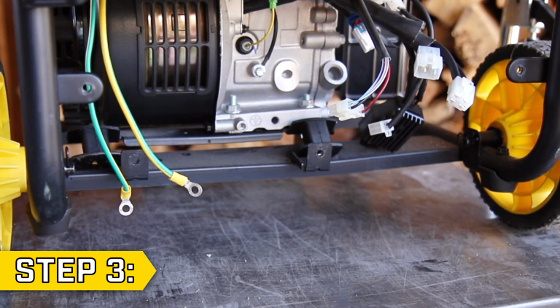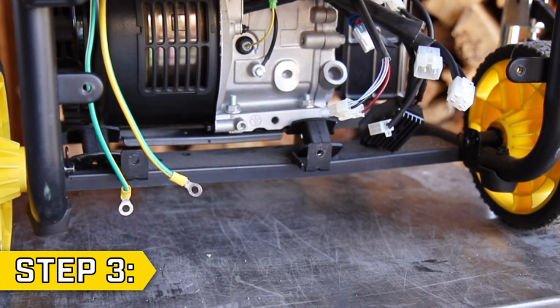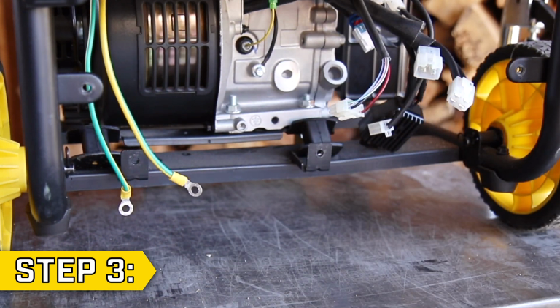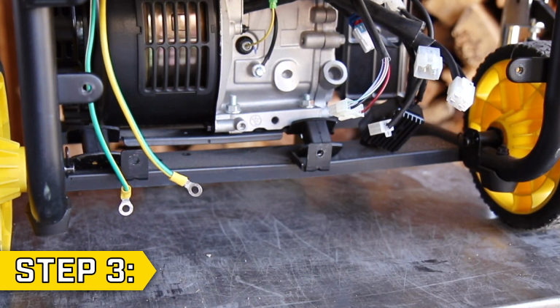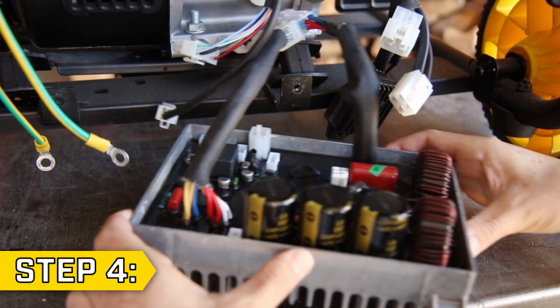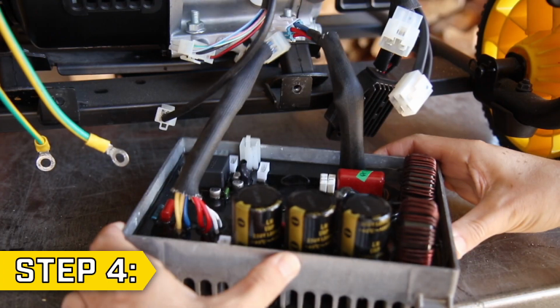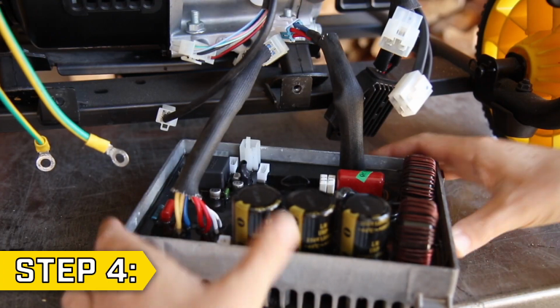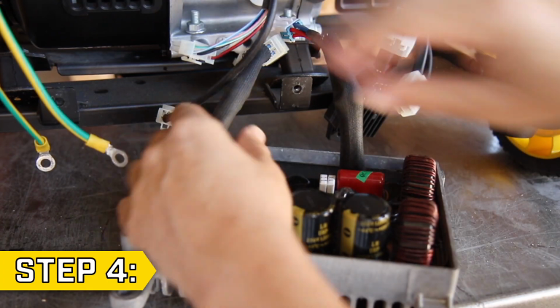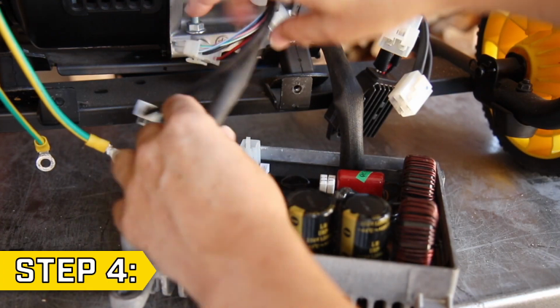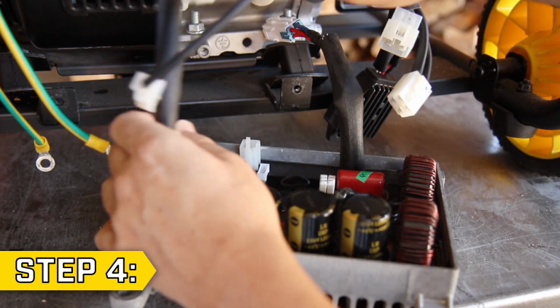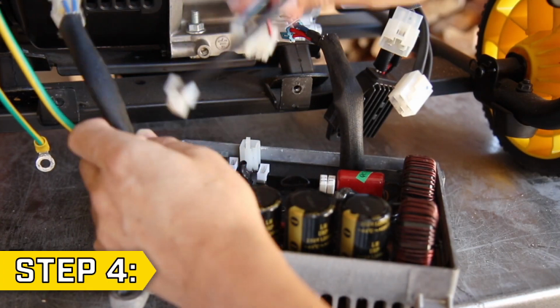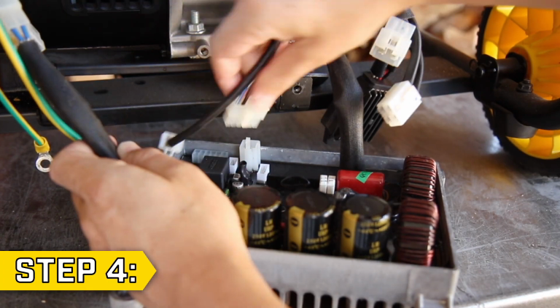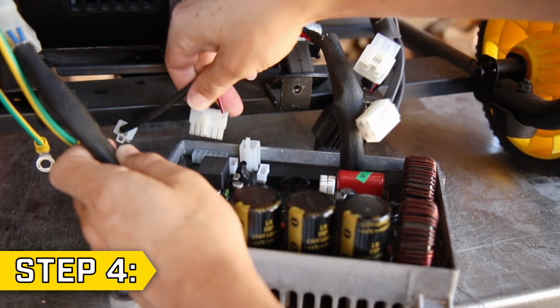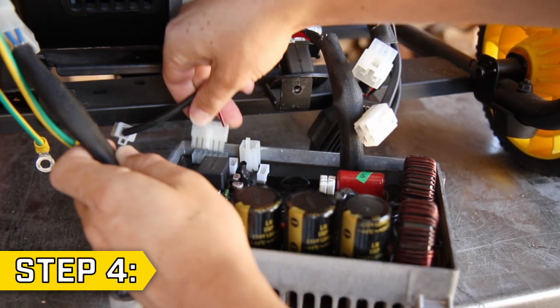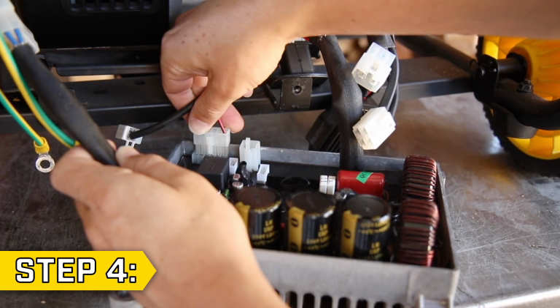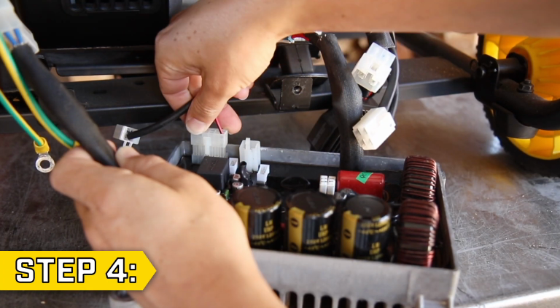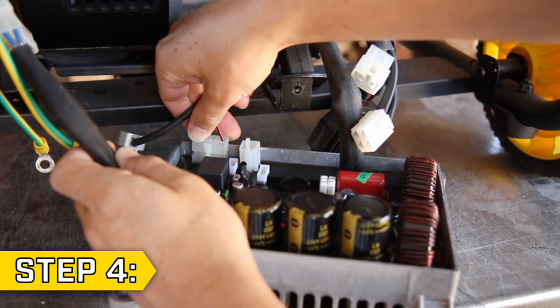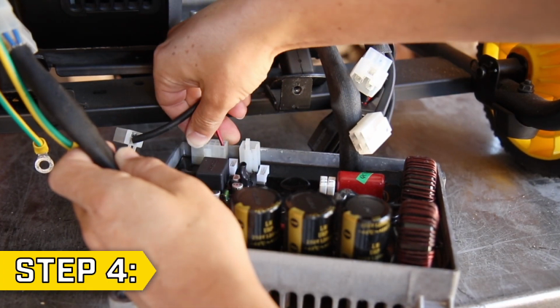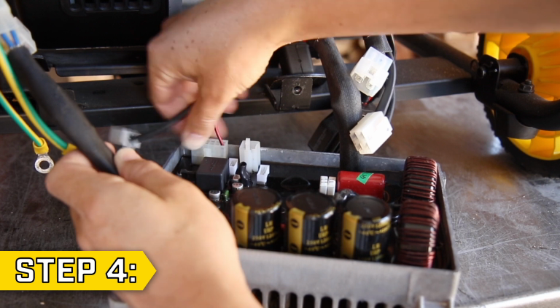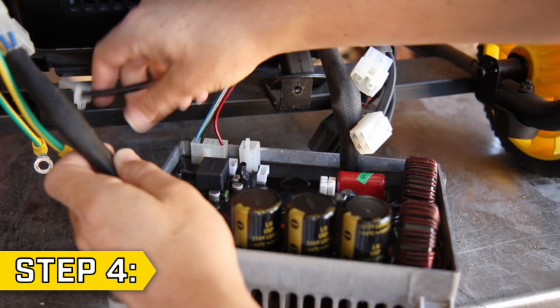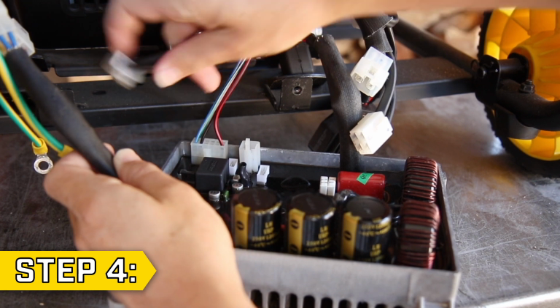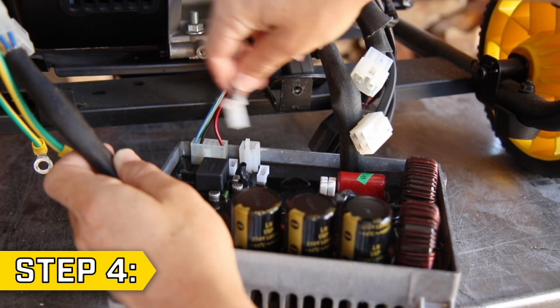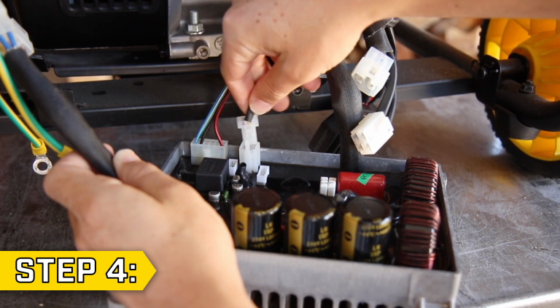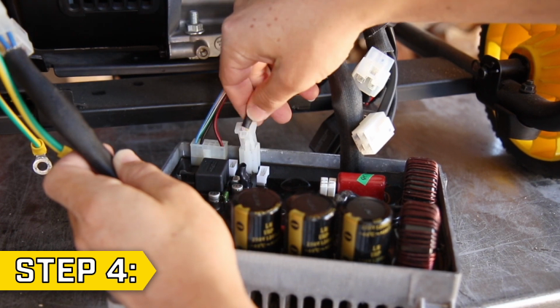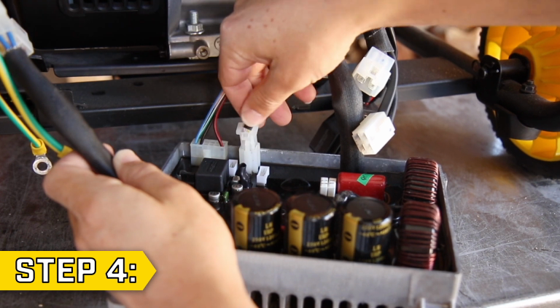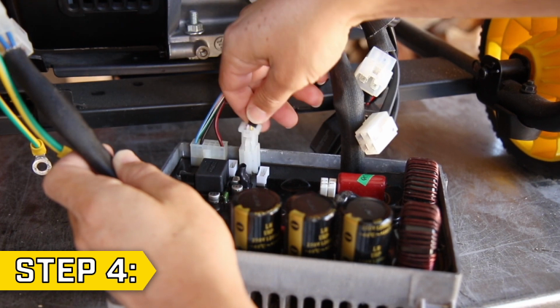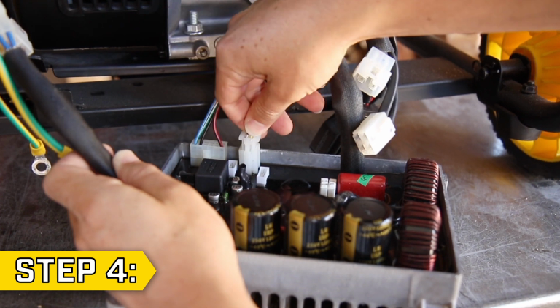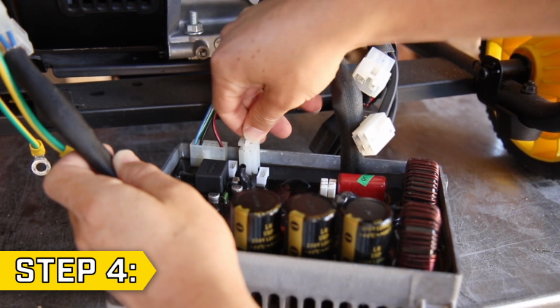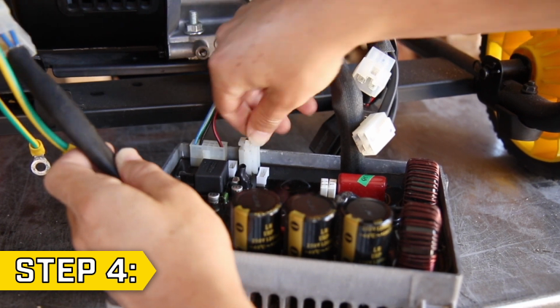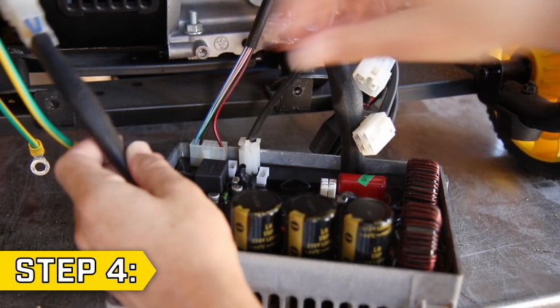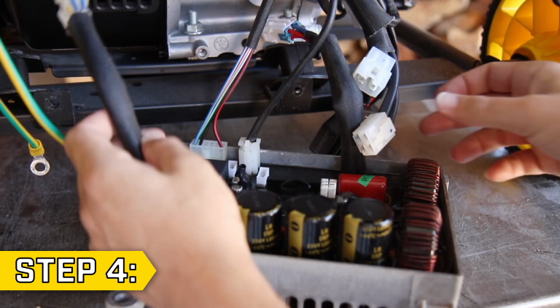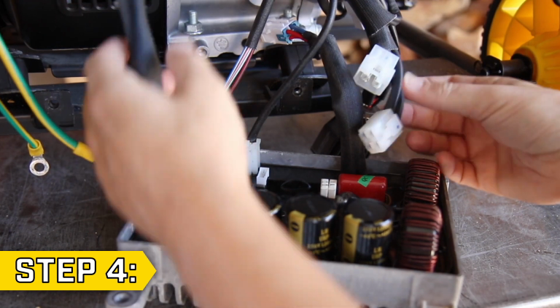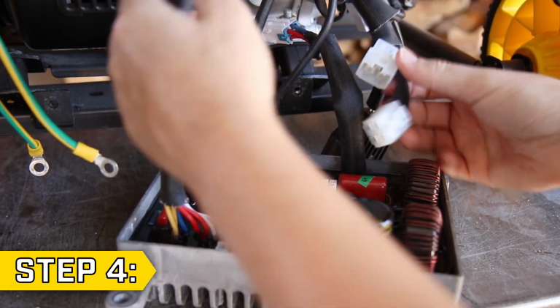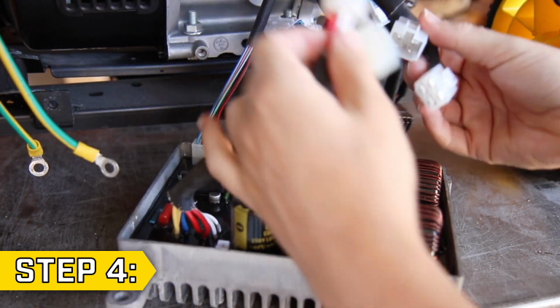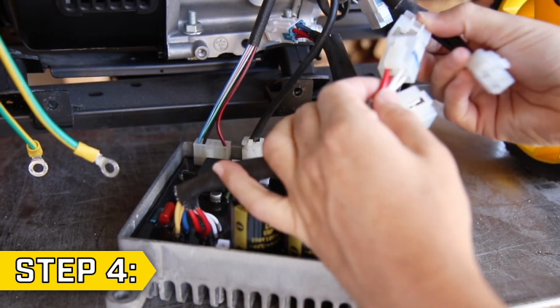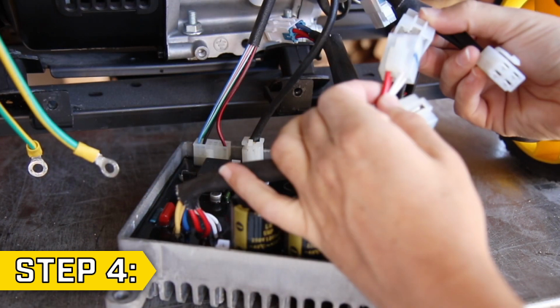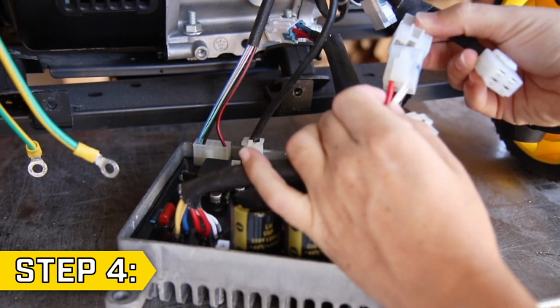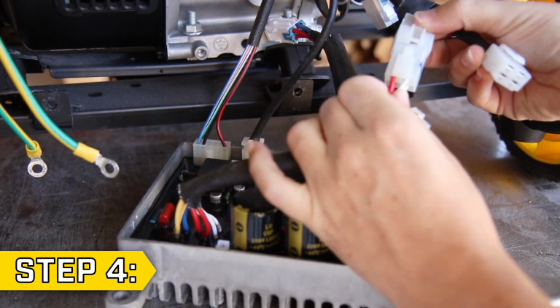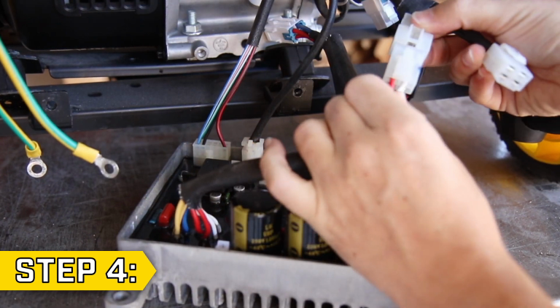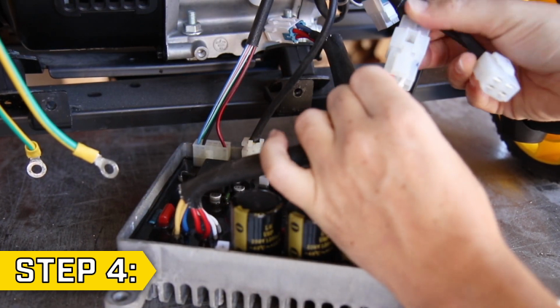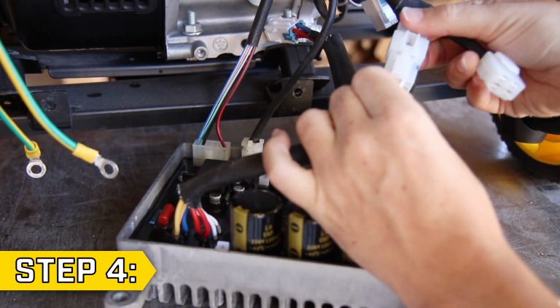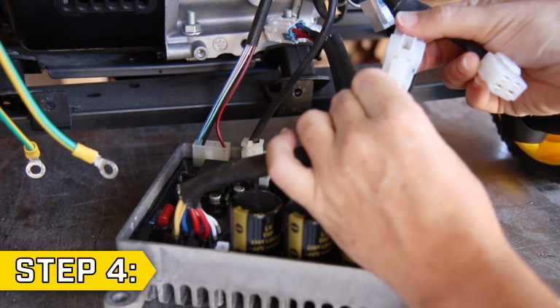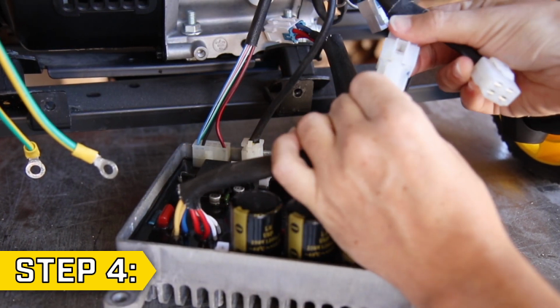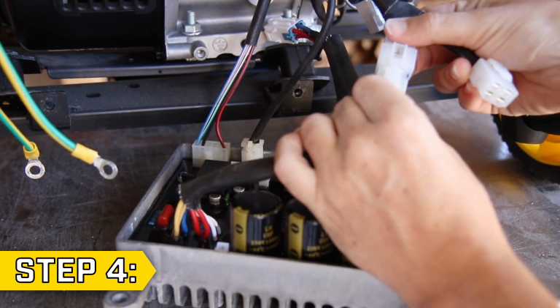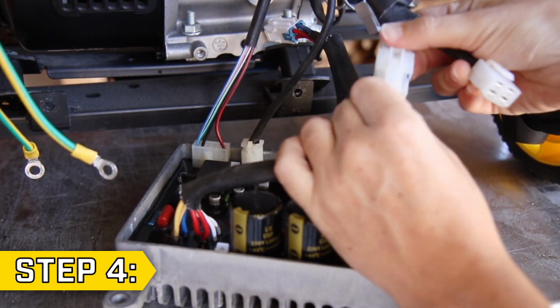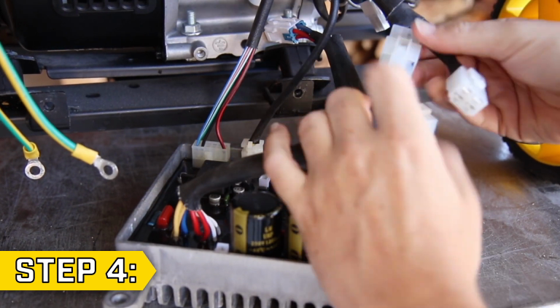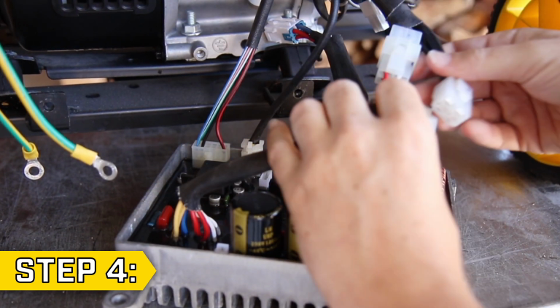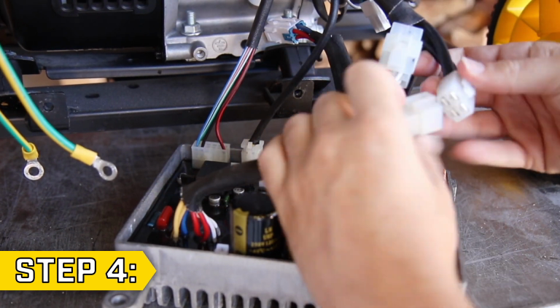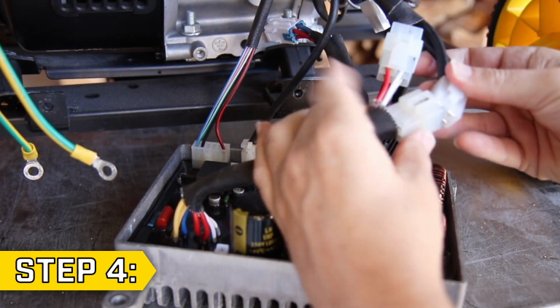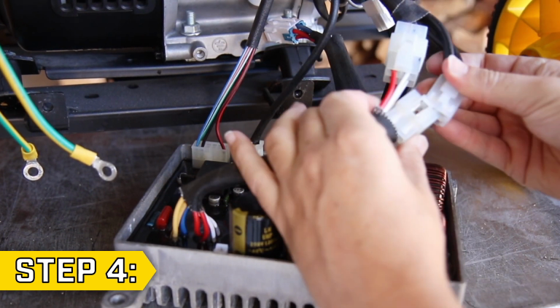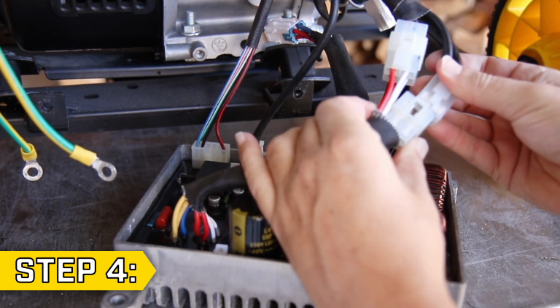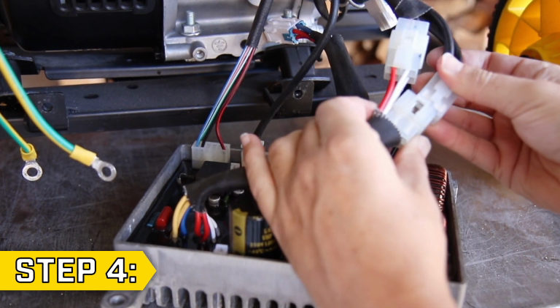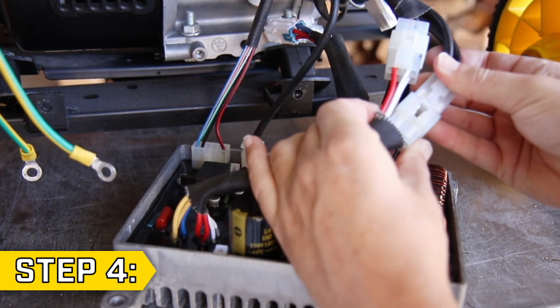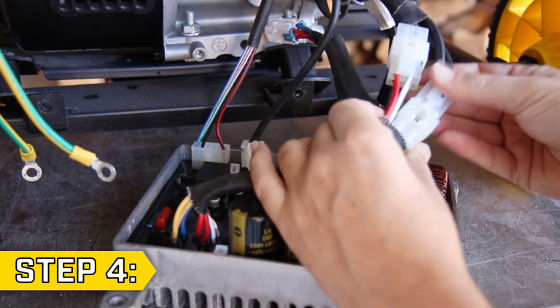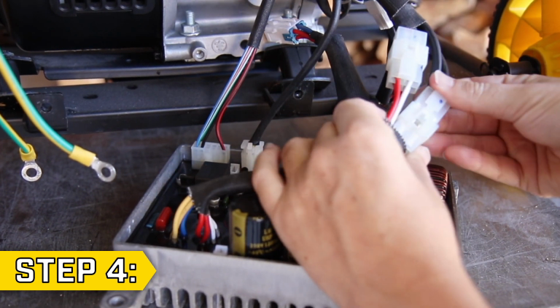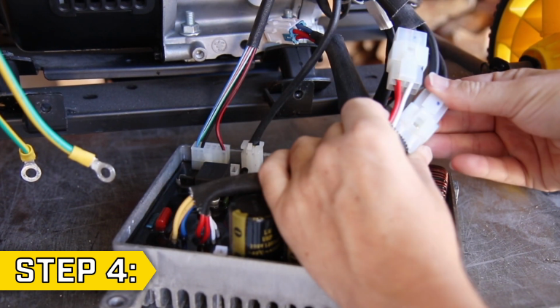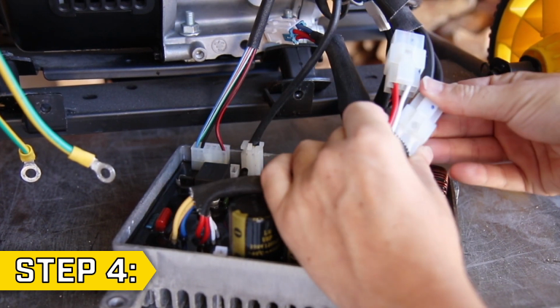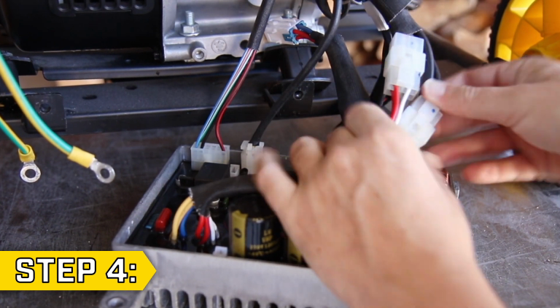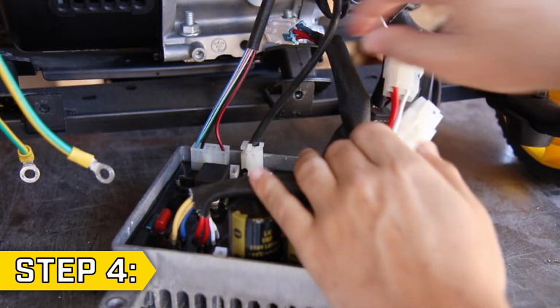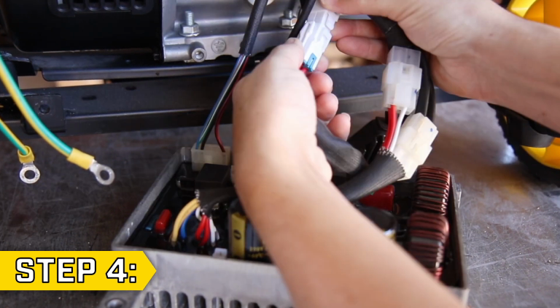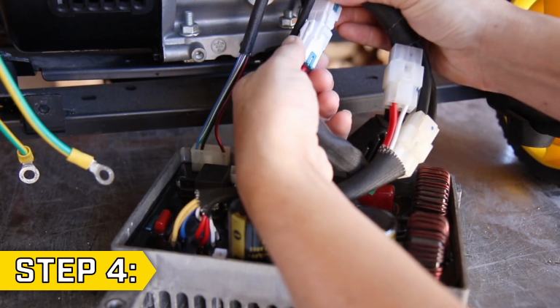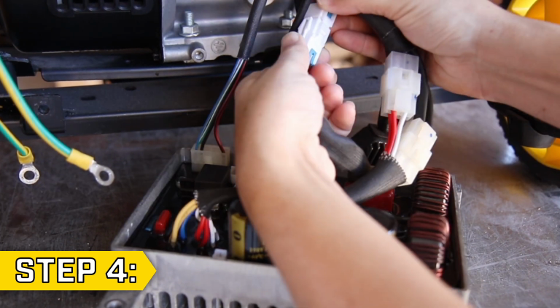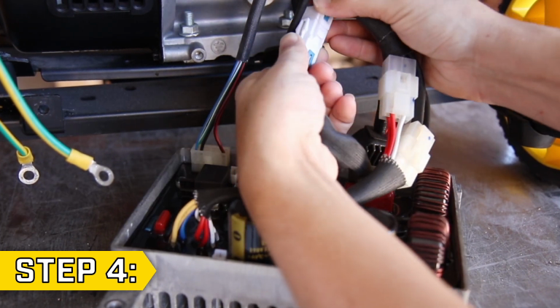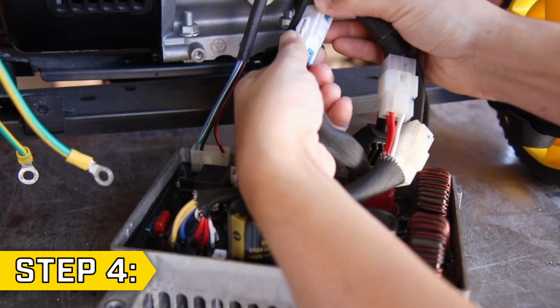Step 4. Take your new control unit and reconnect all wire connectors. Then lift the control unit back into position.